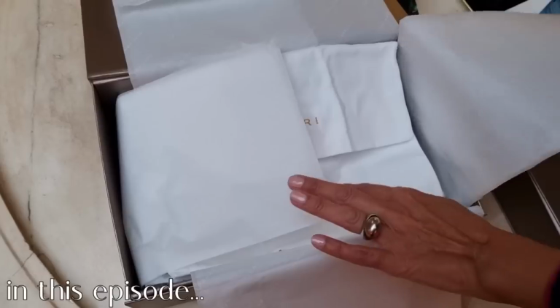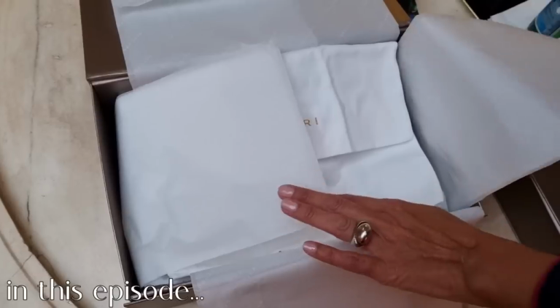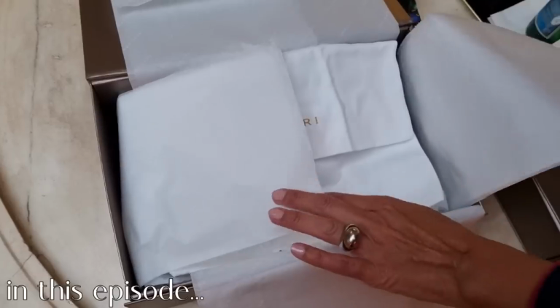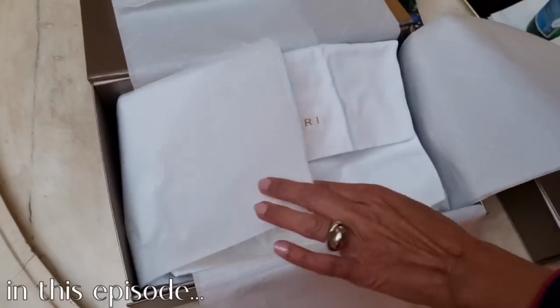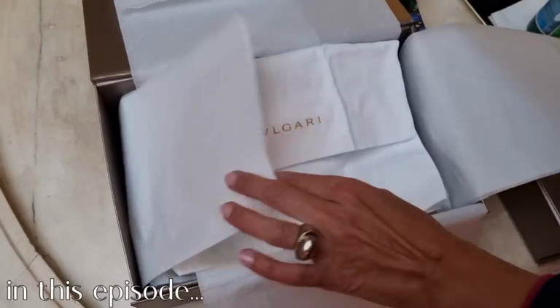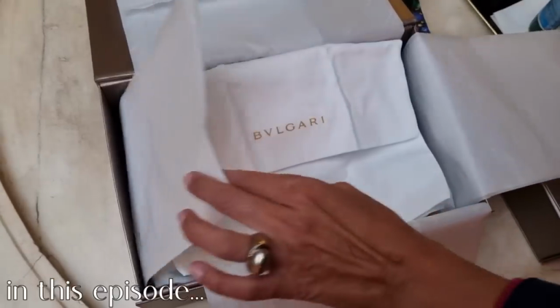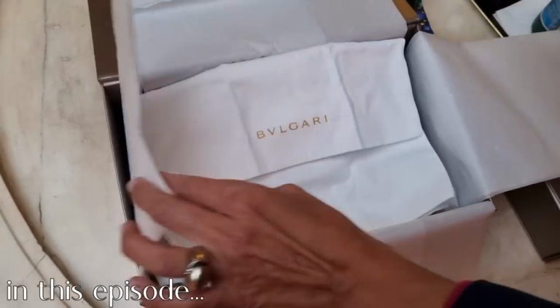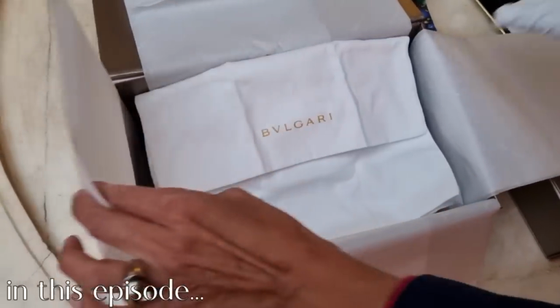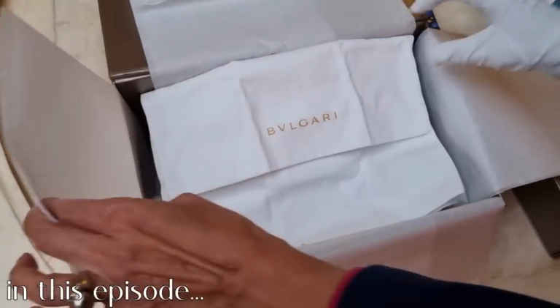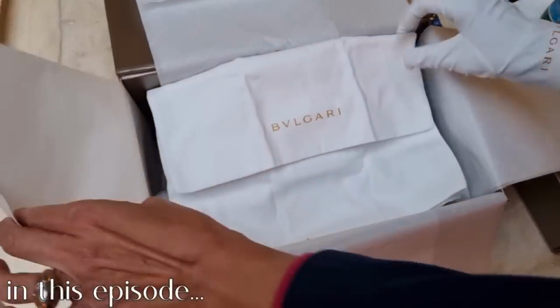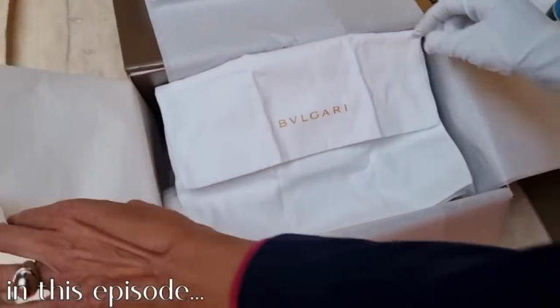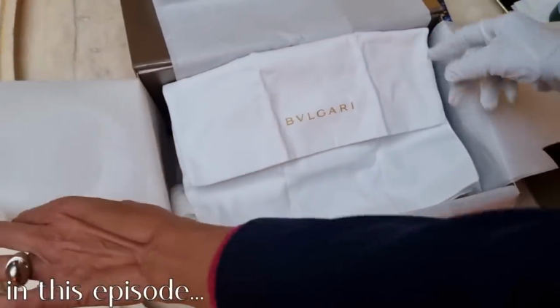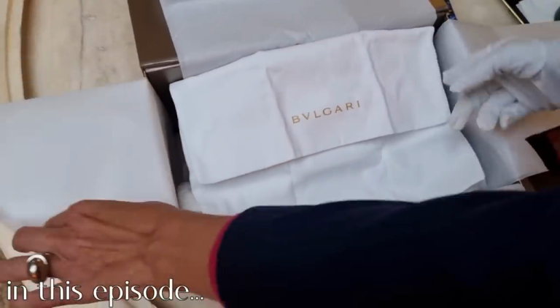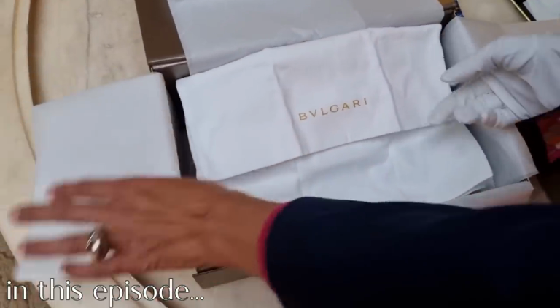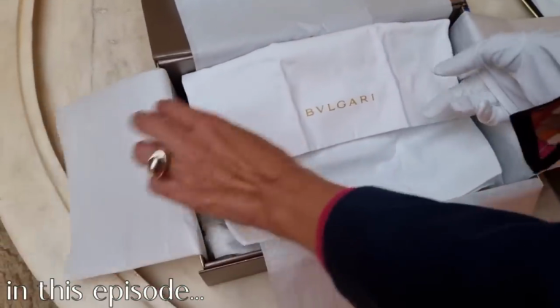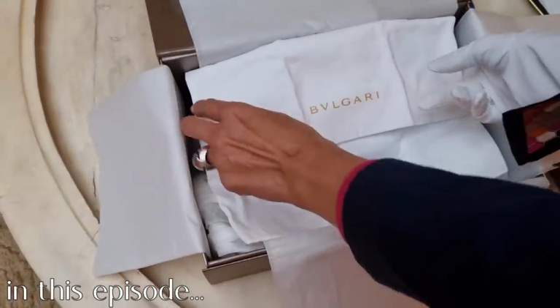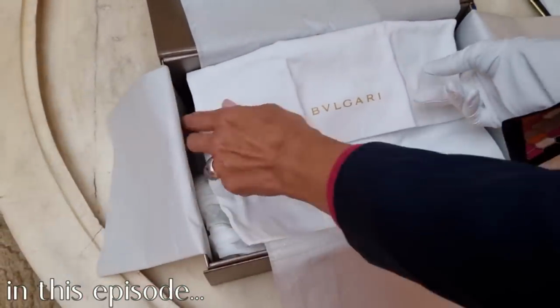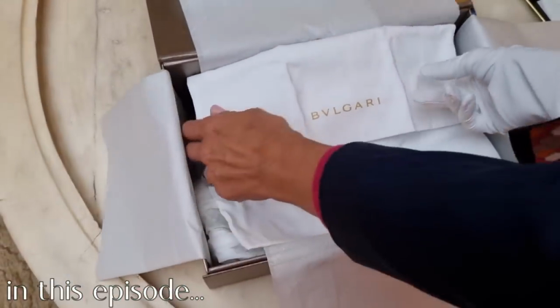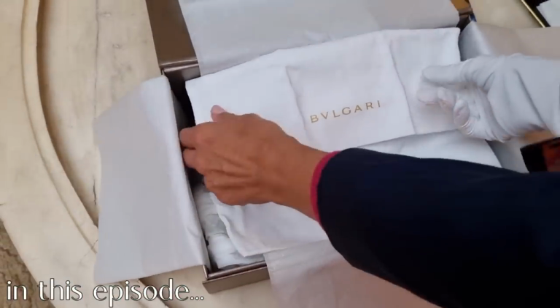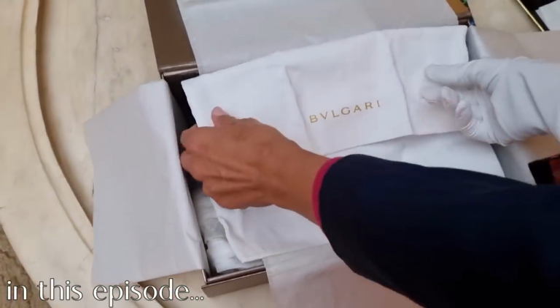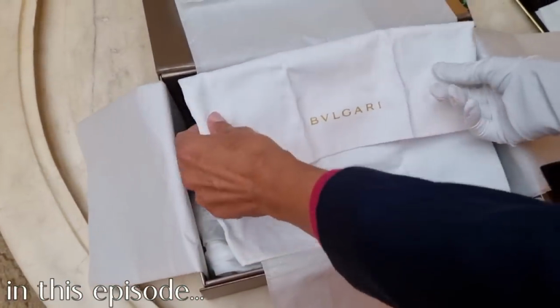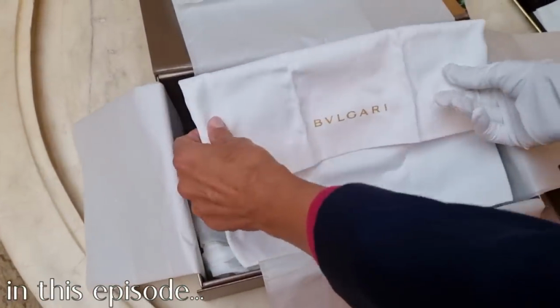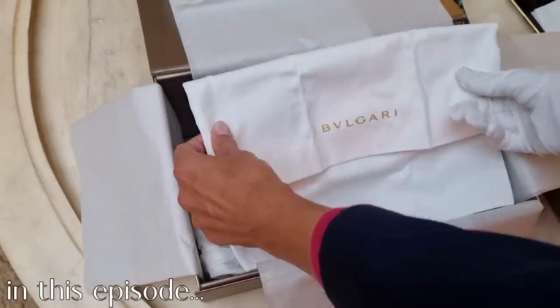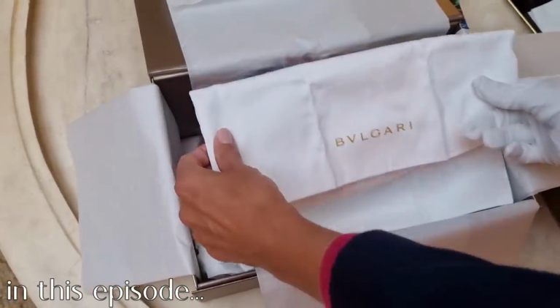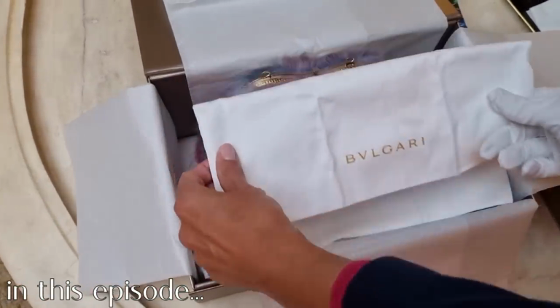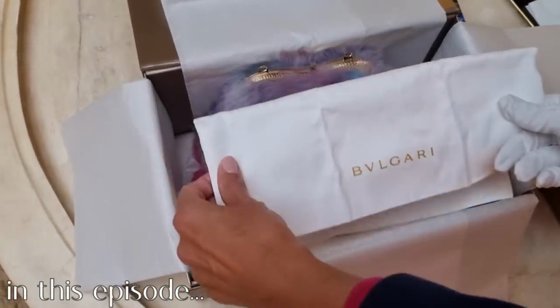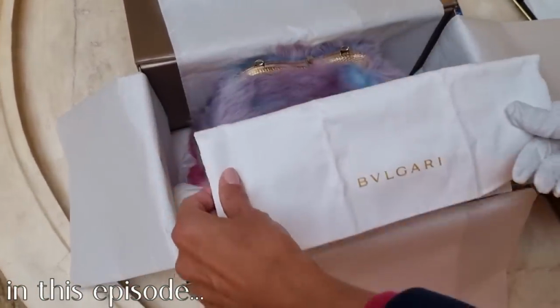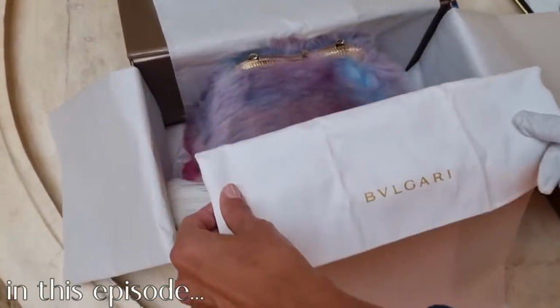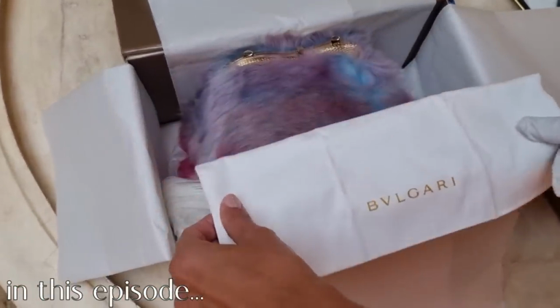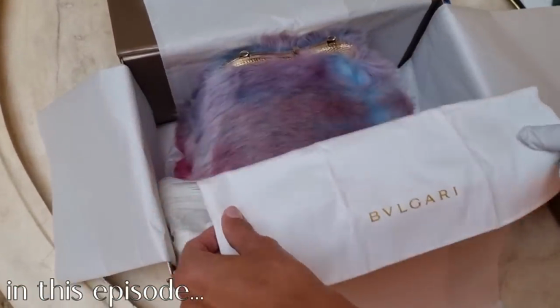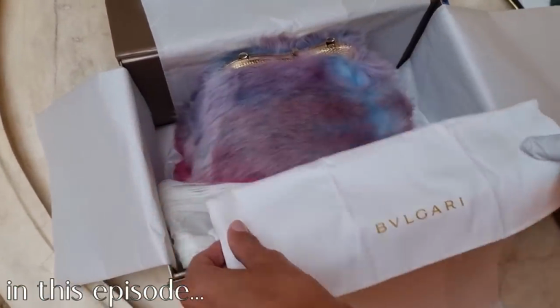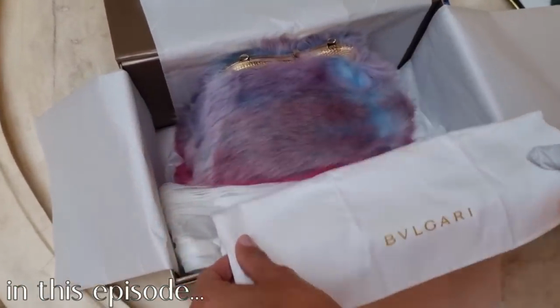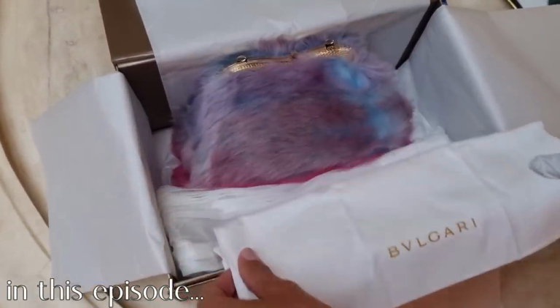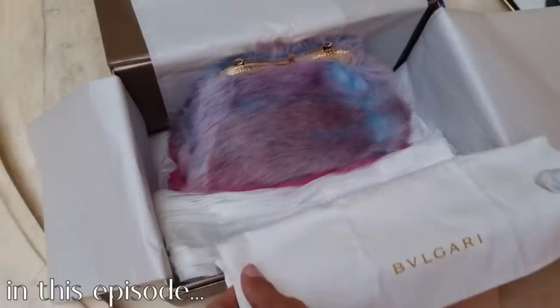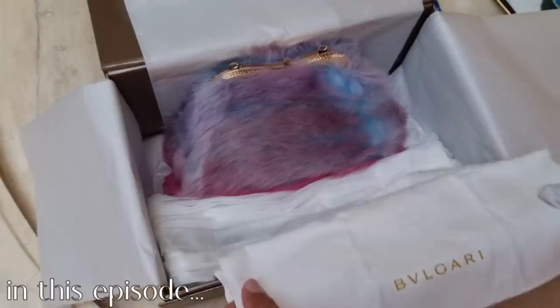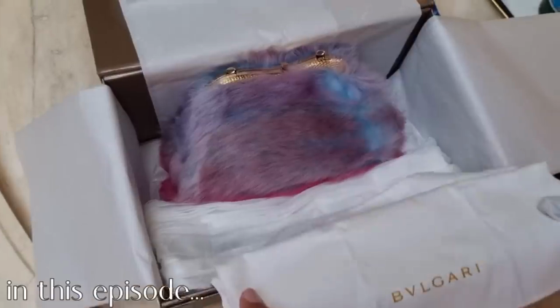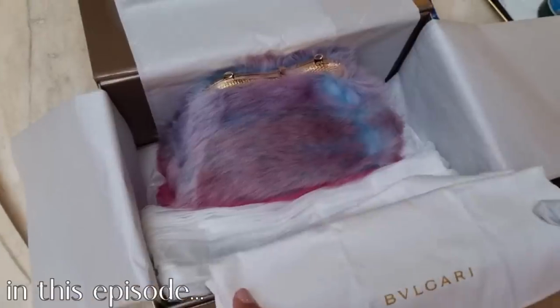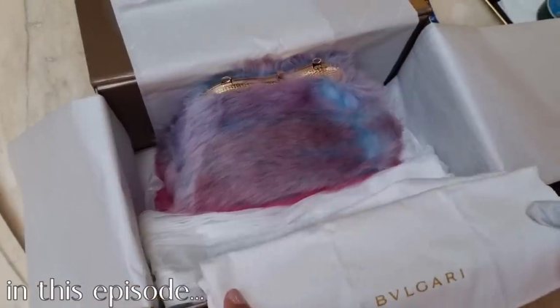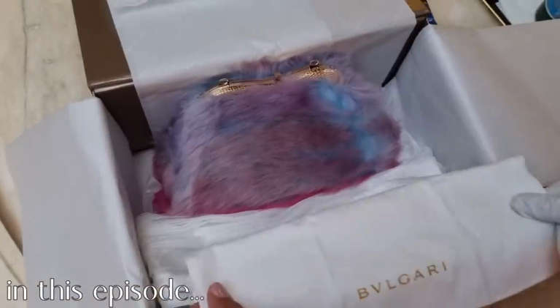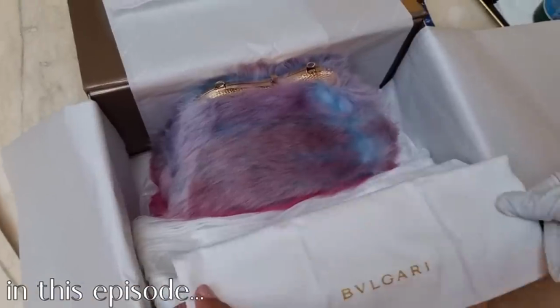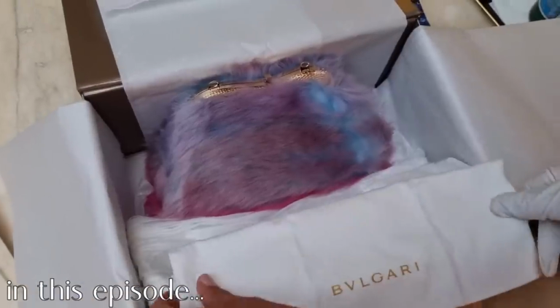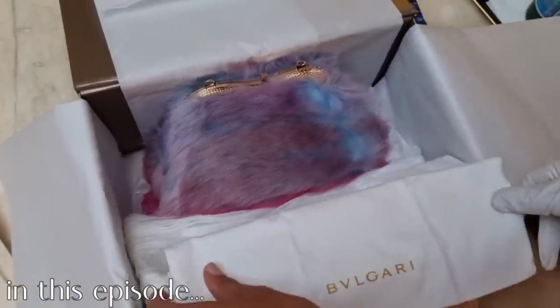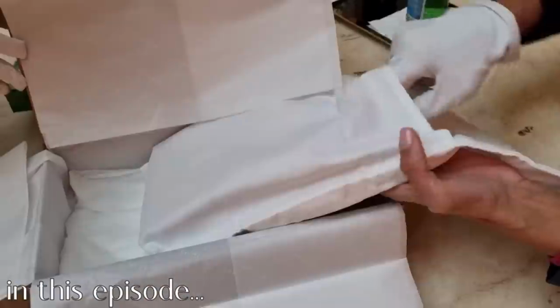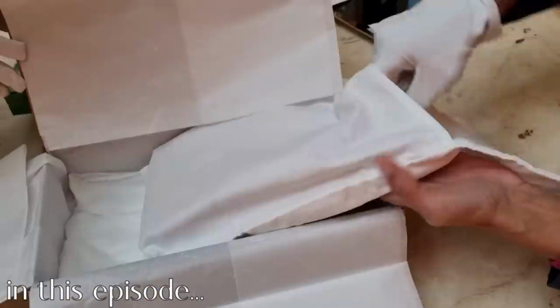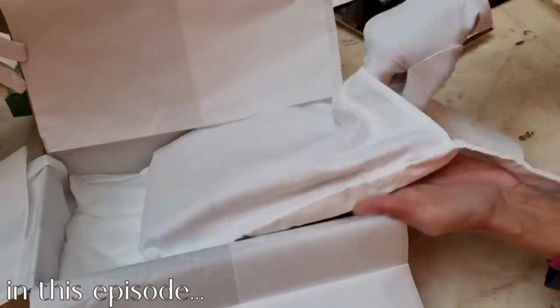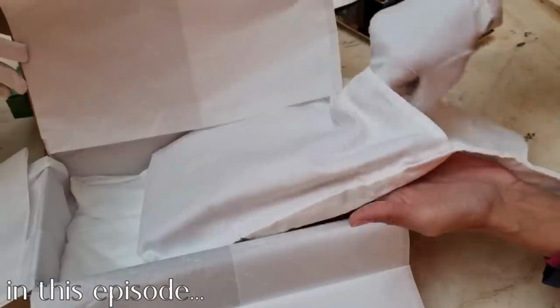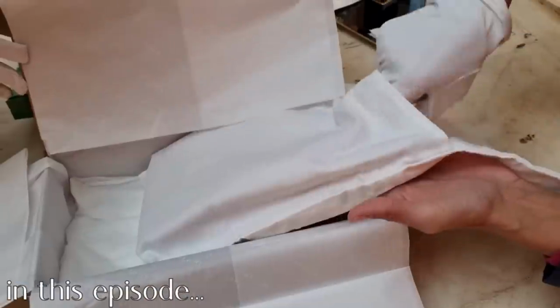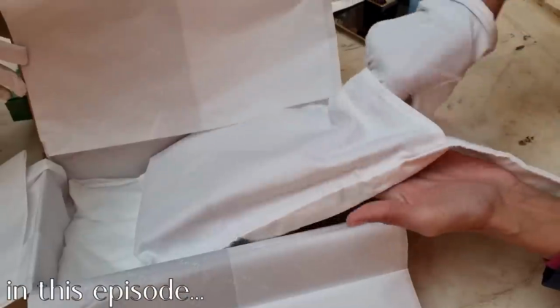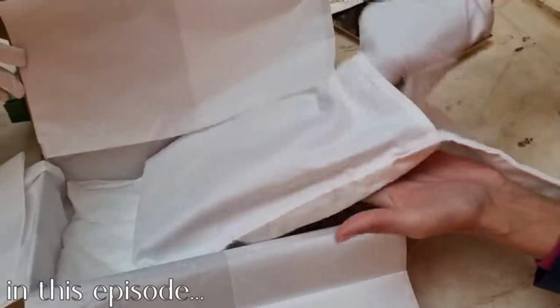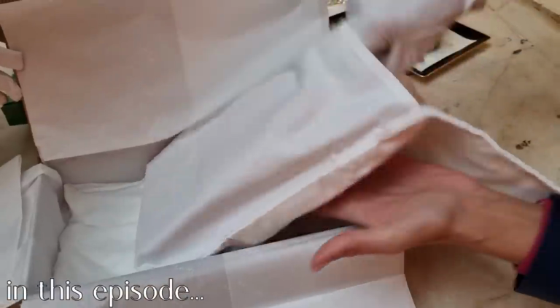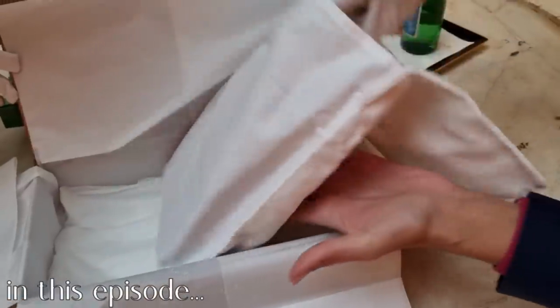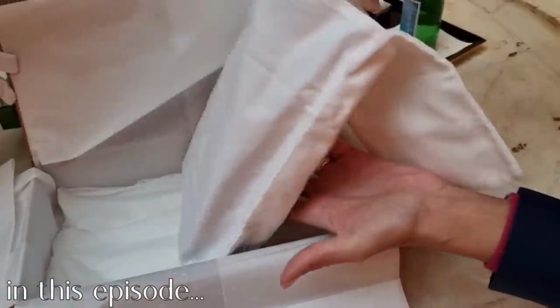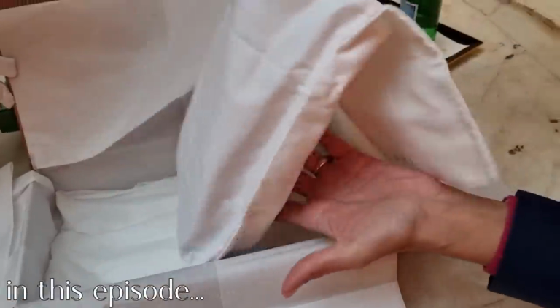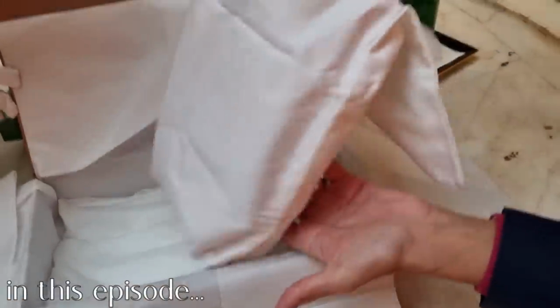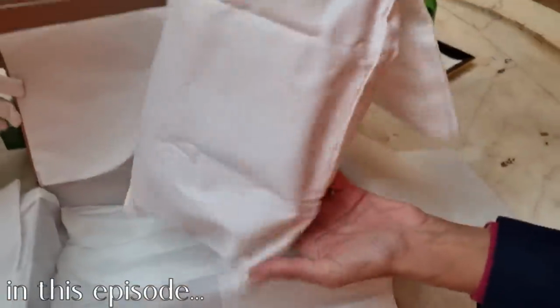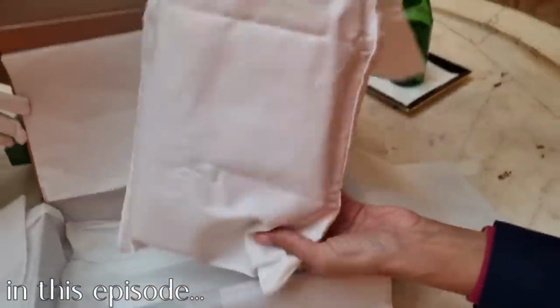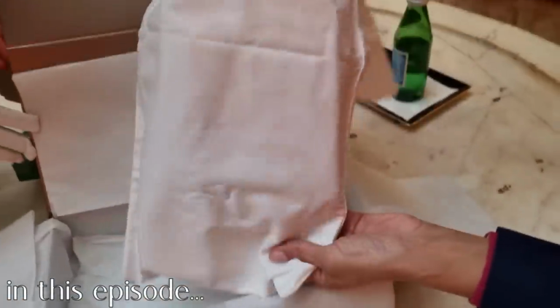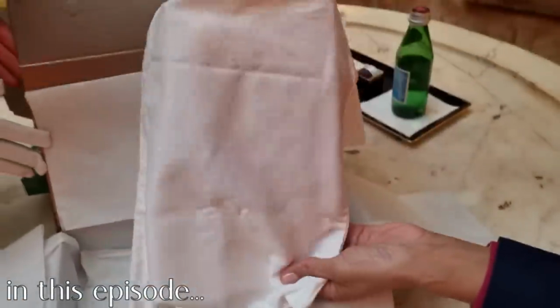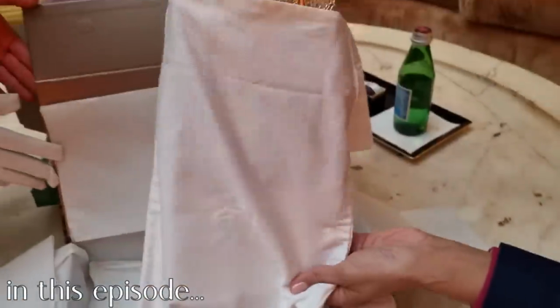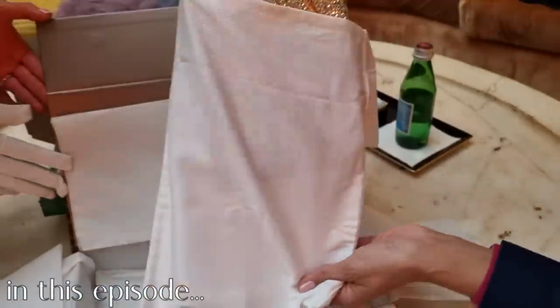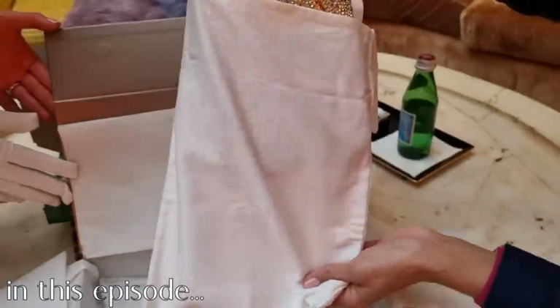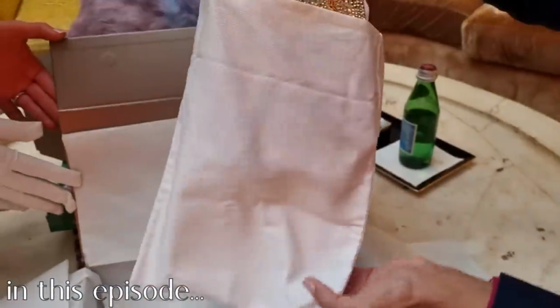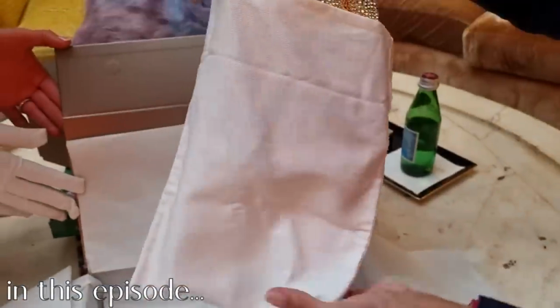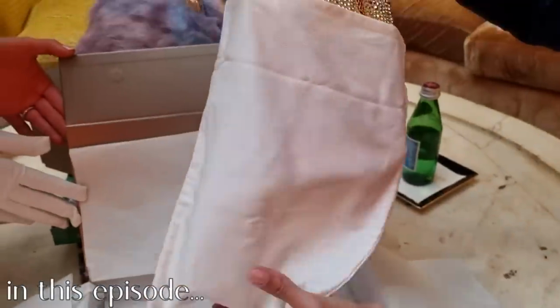I can't believe that this is one out of 10 bags in the world, guys. Let's have a look at what's in there.